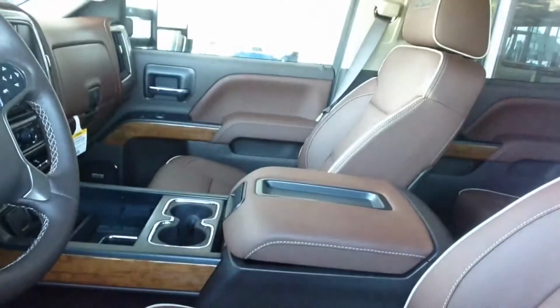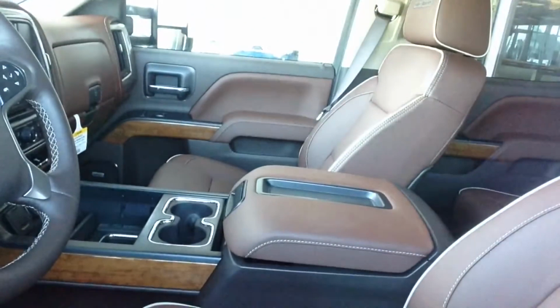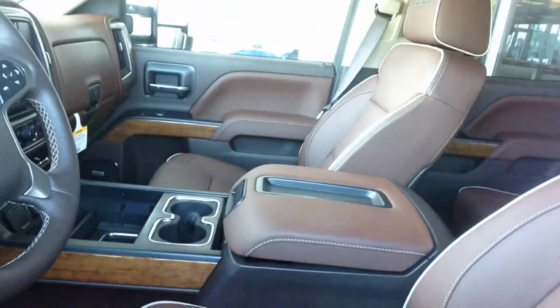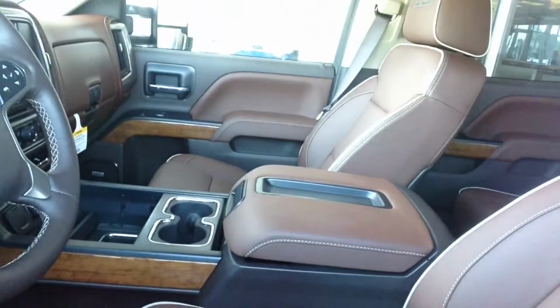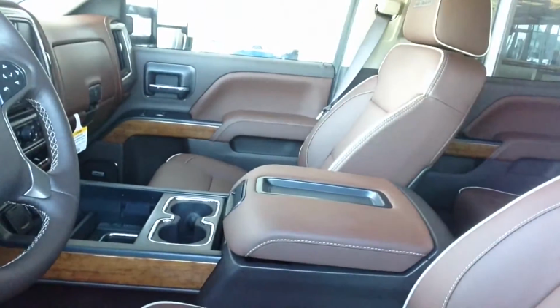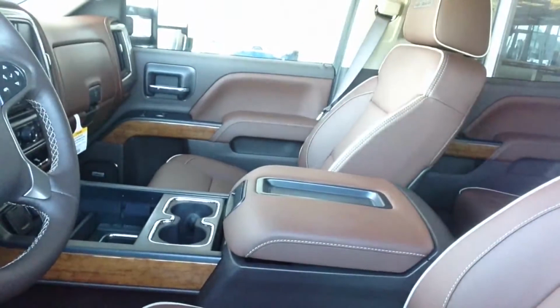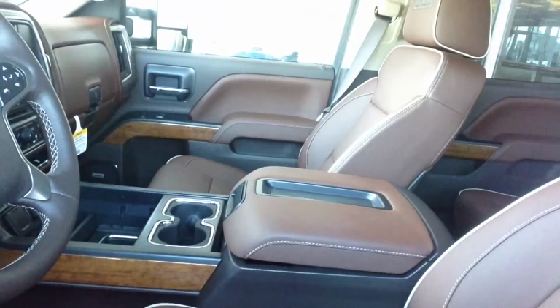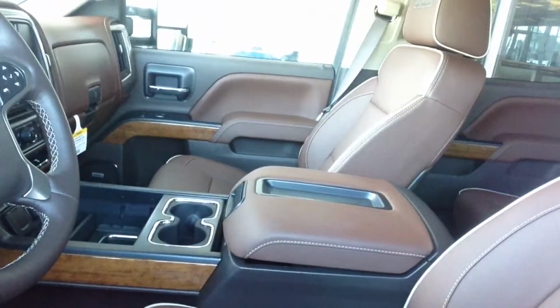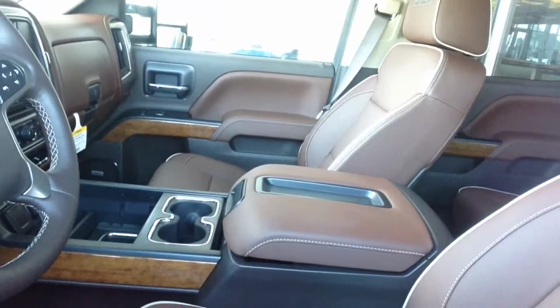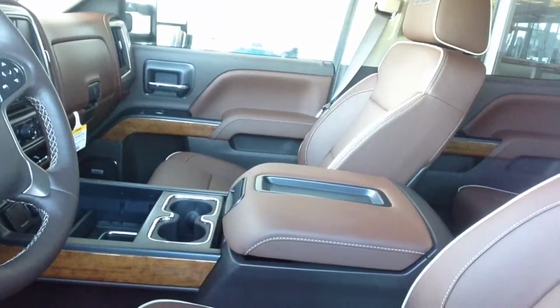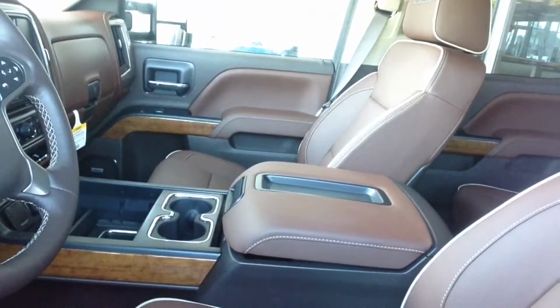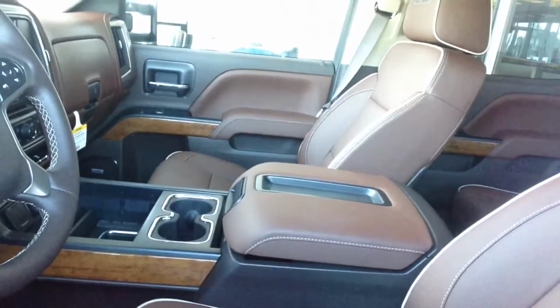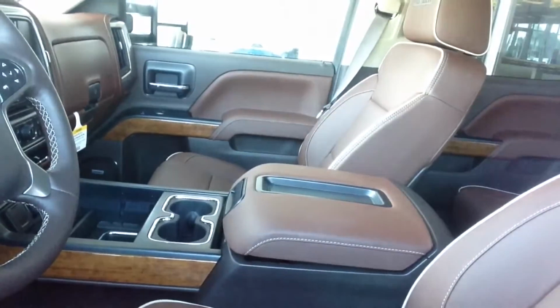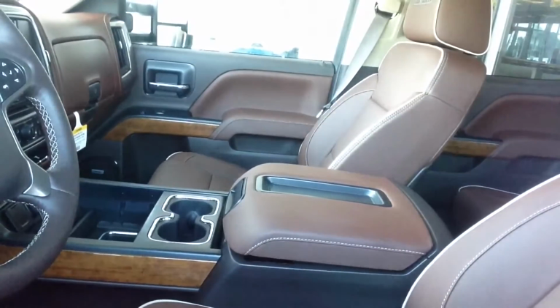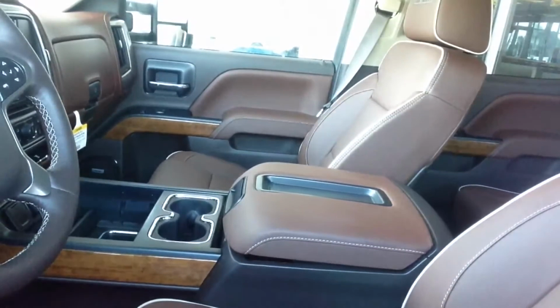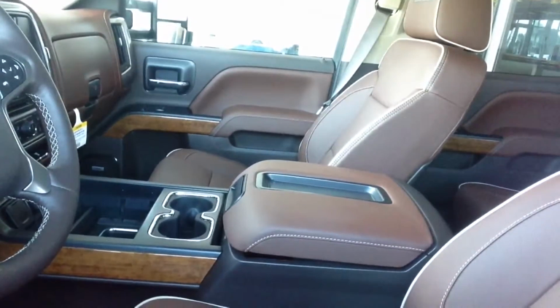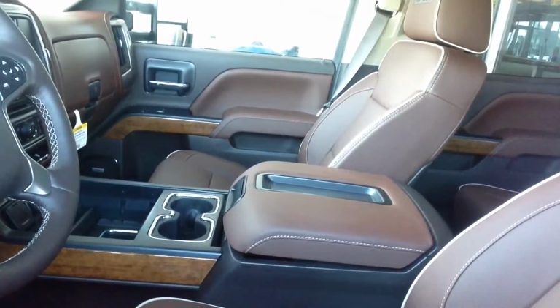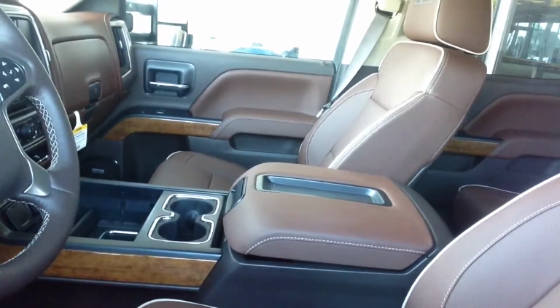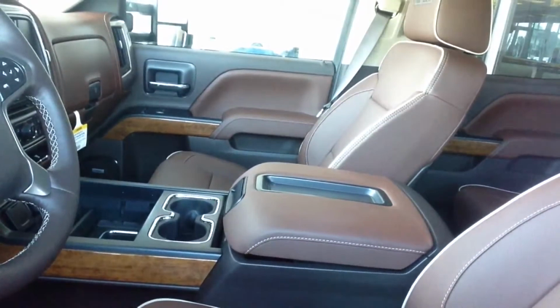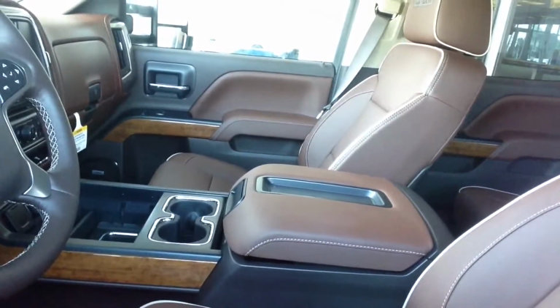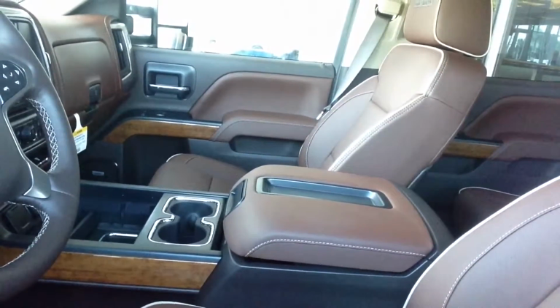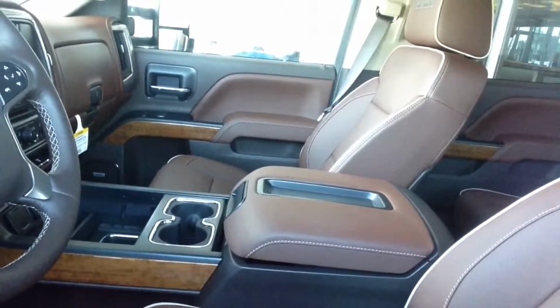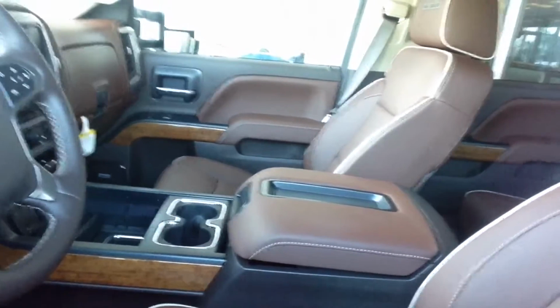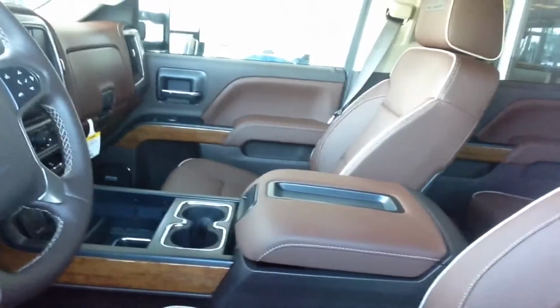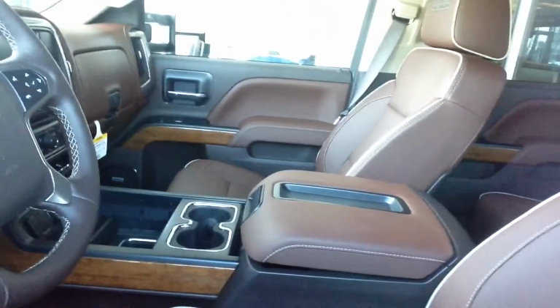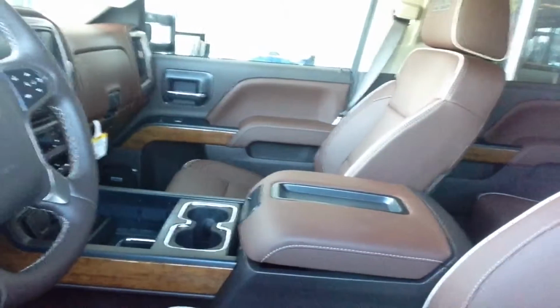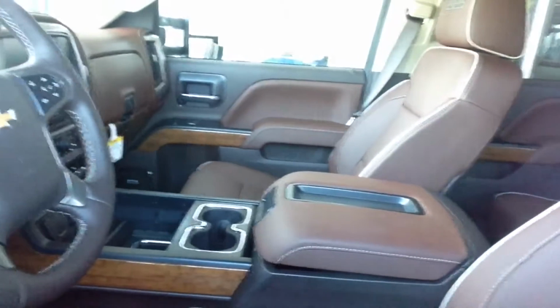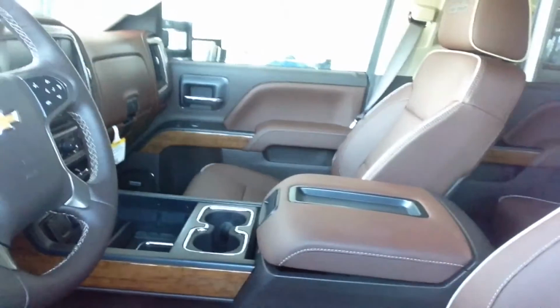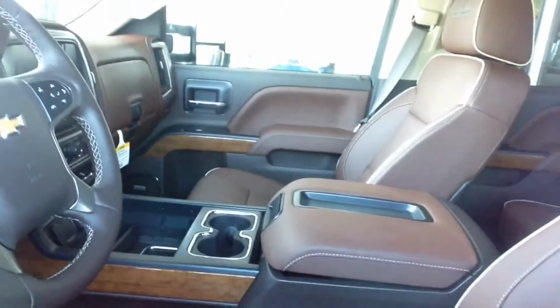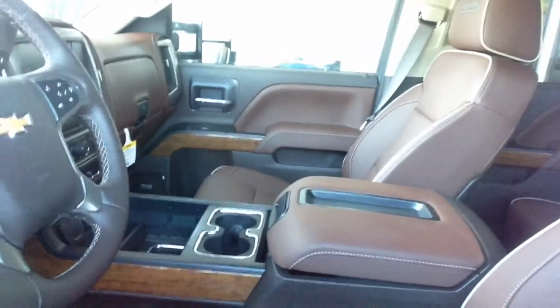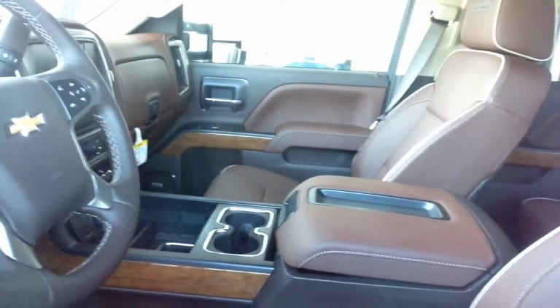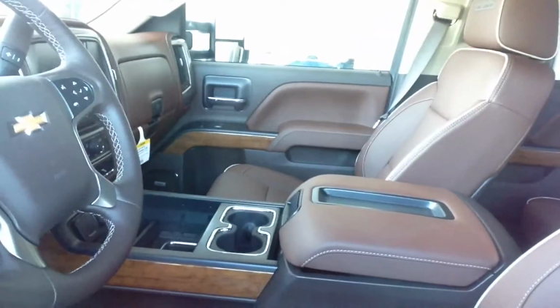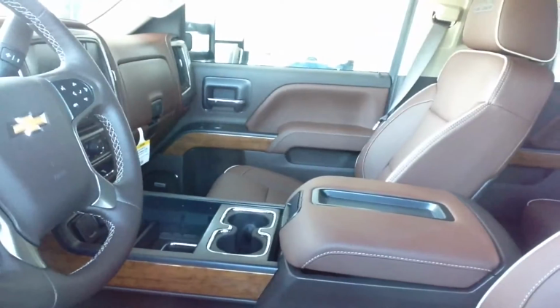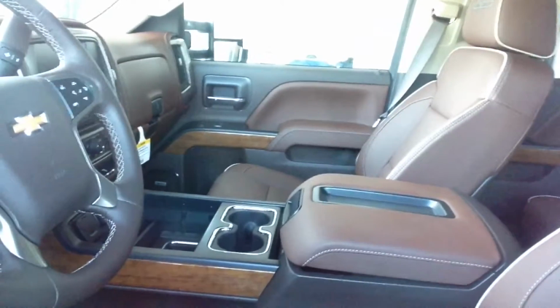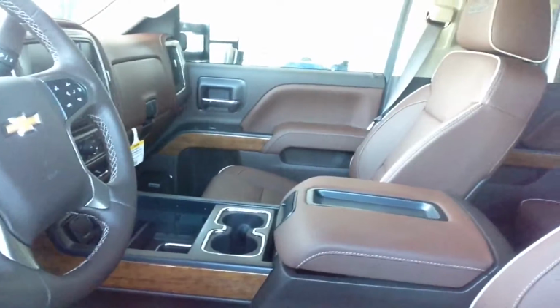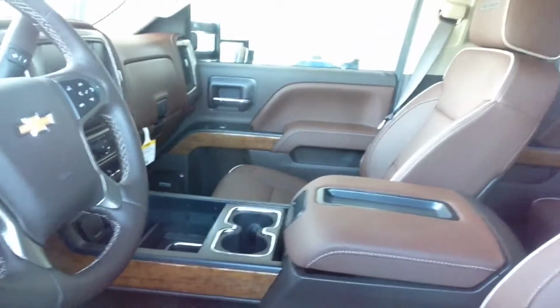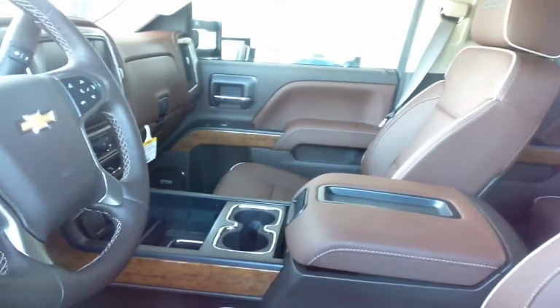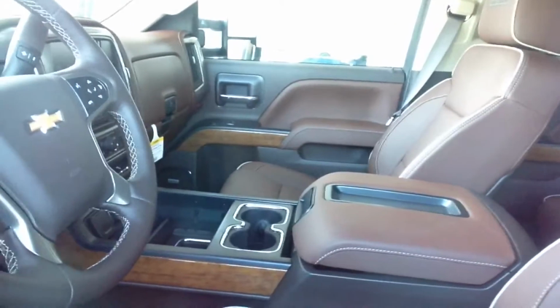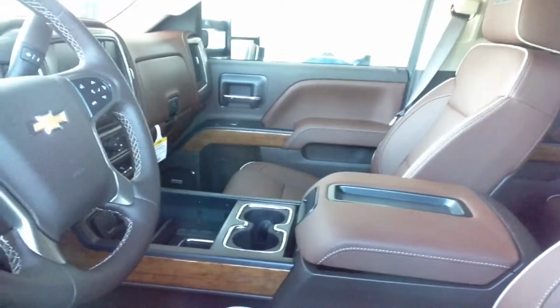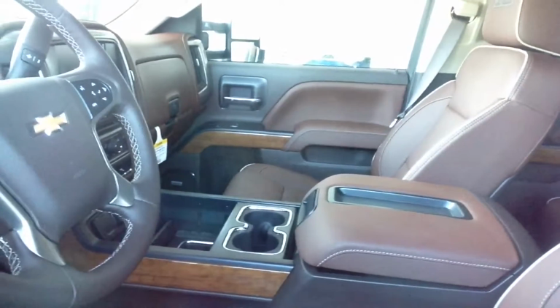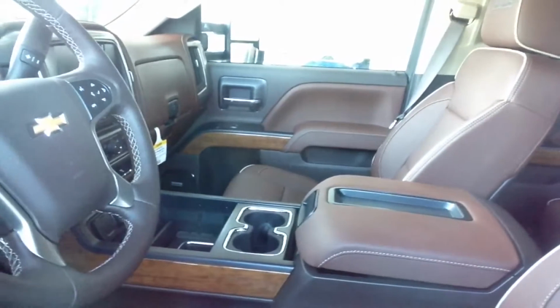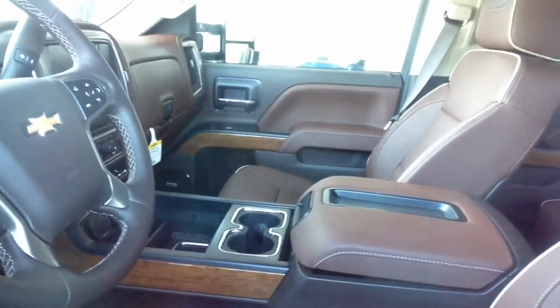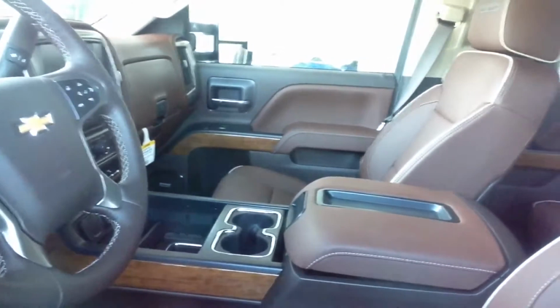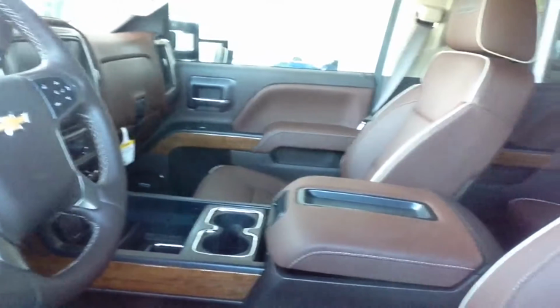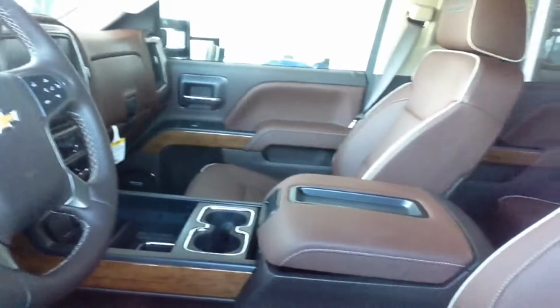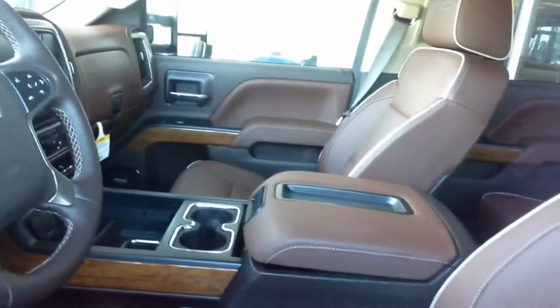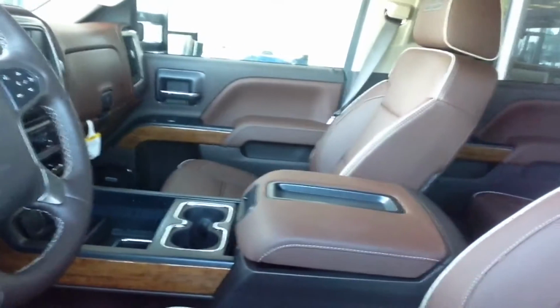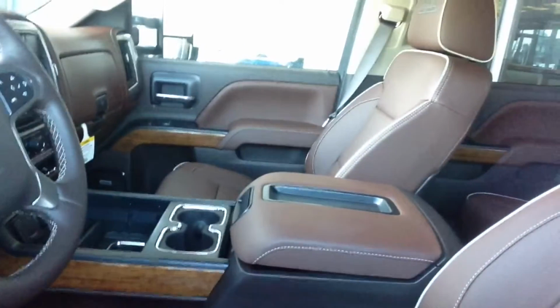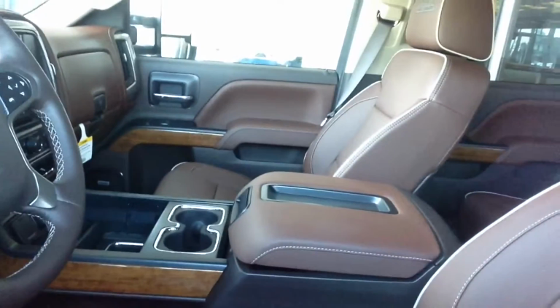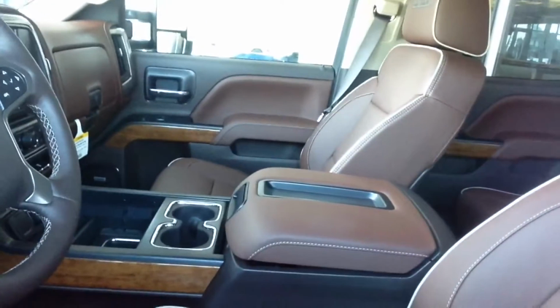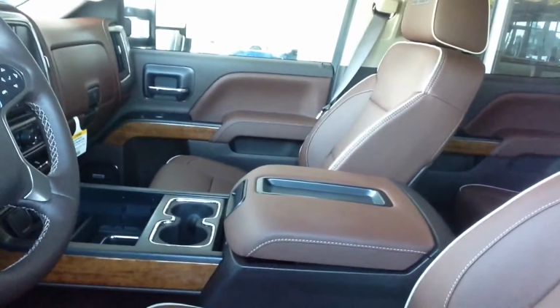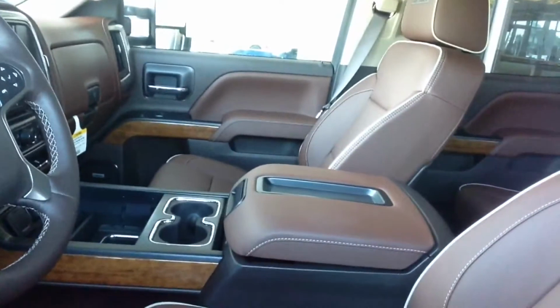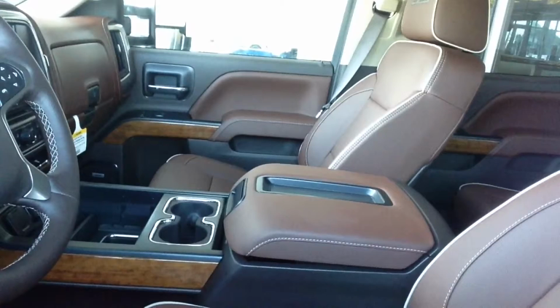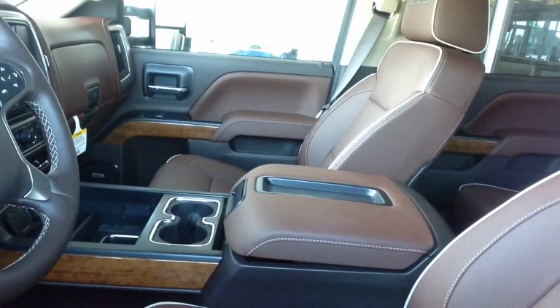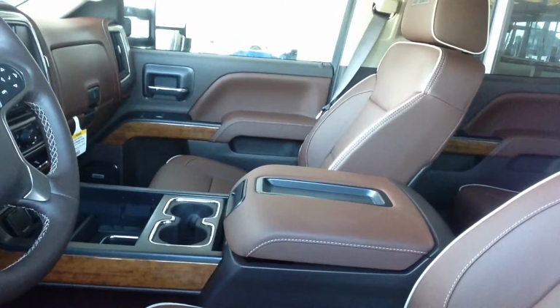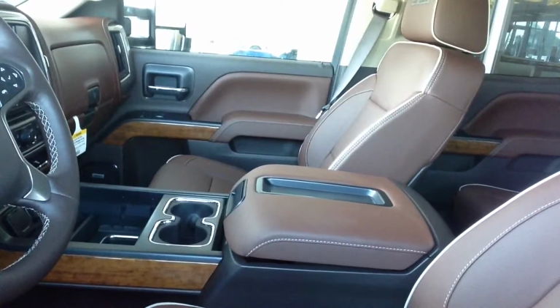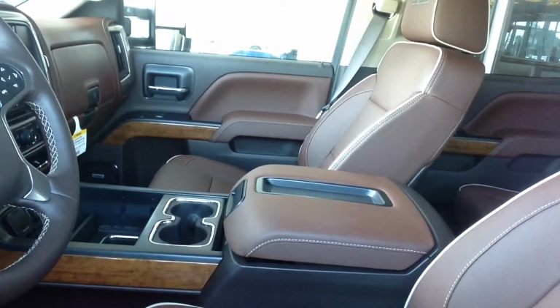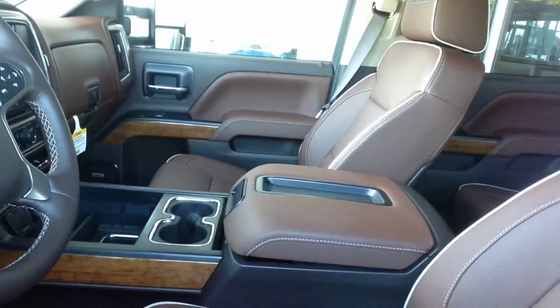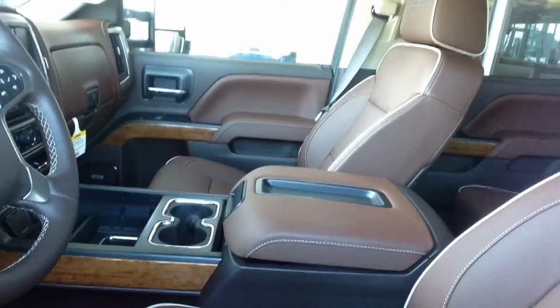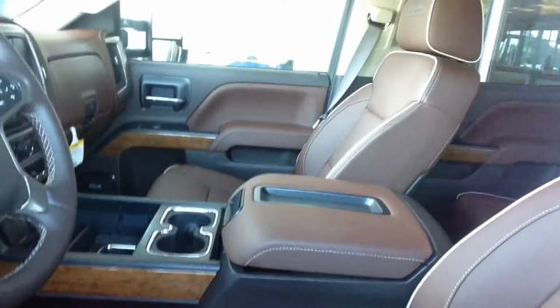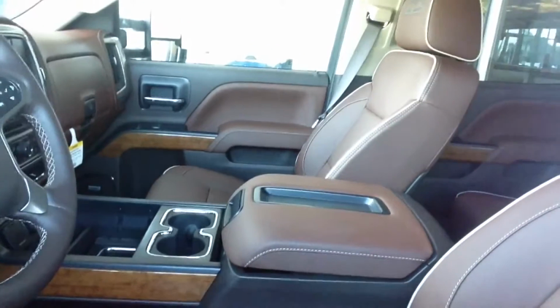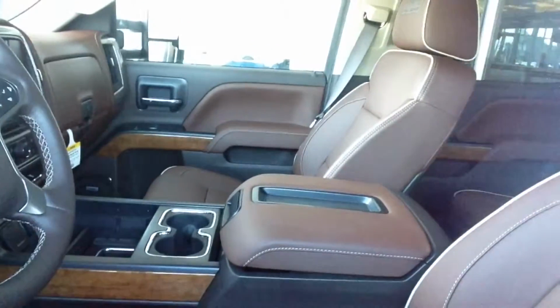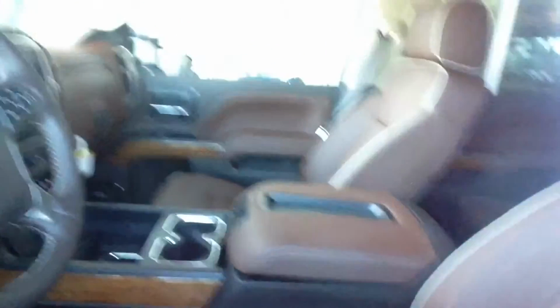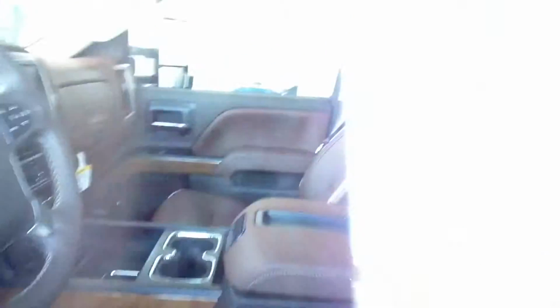Check out that saddle brown interior, two-tone trimming, wood grain, and you can see some of the chrome lining inside, which is a really great feature.